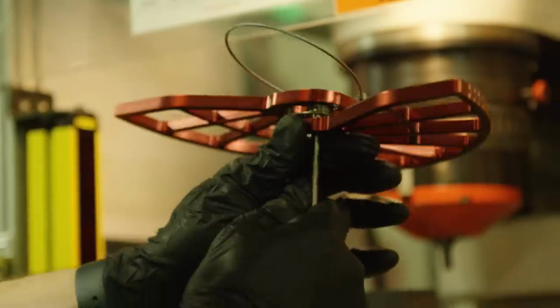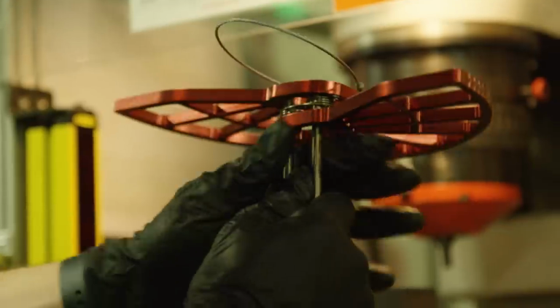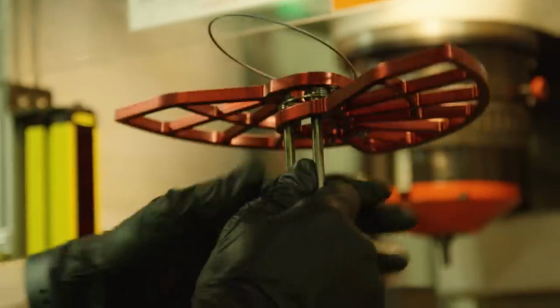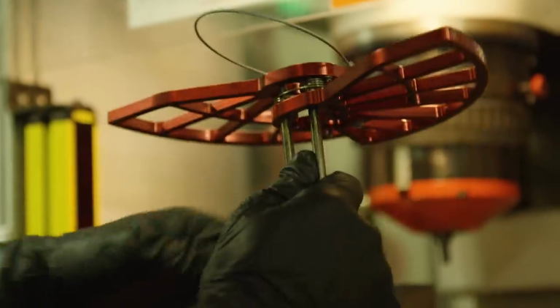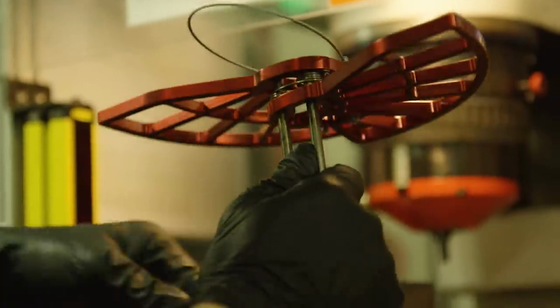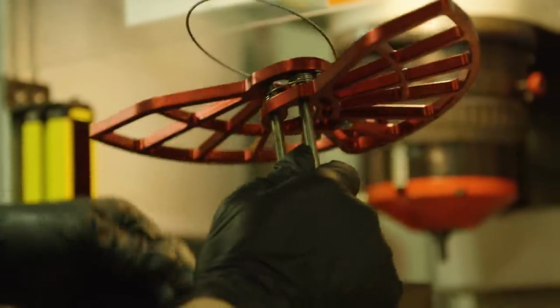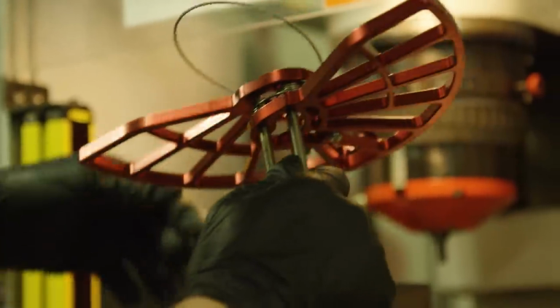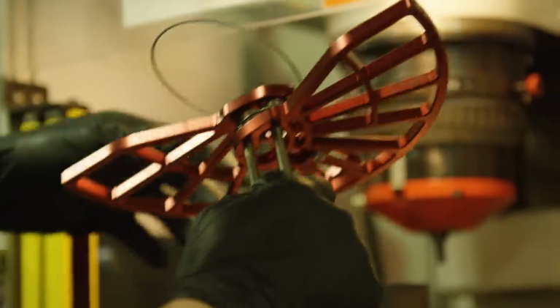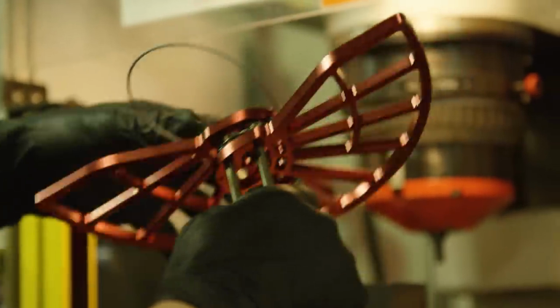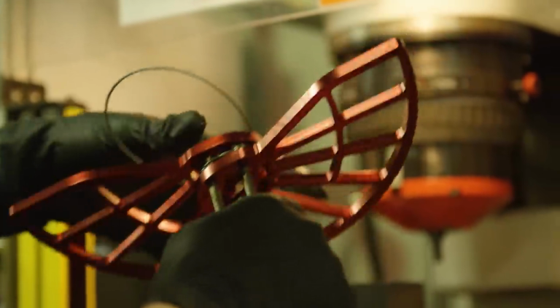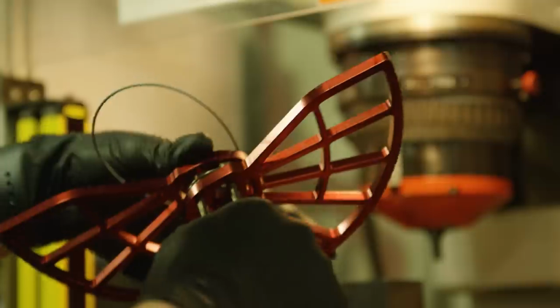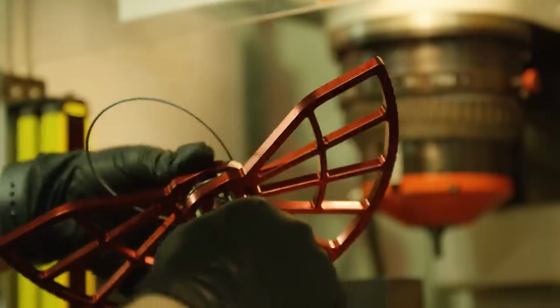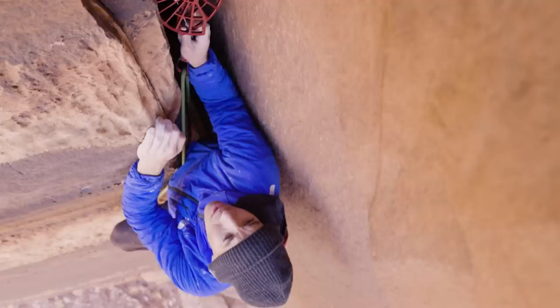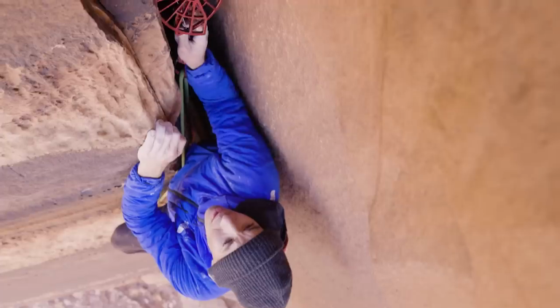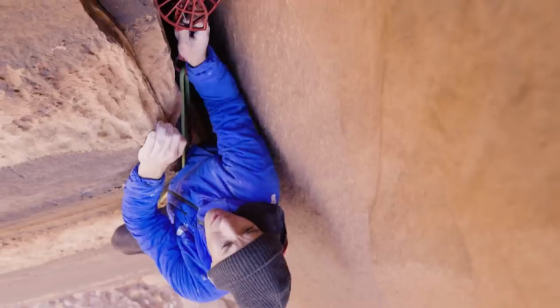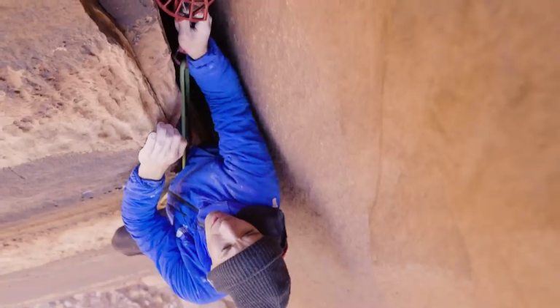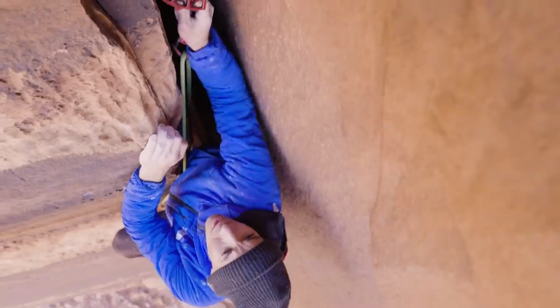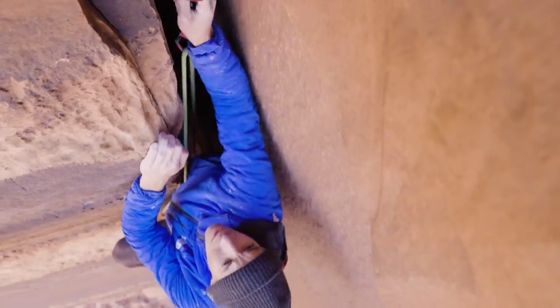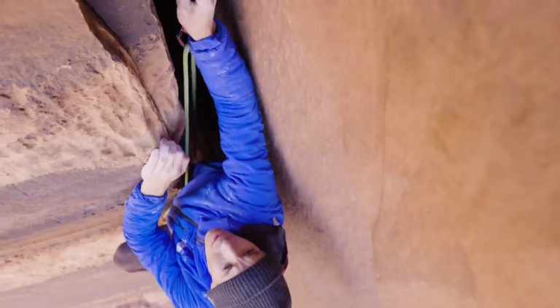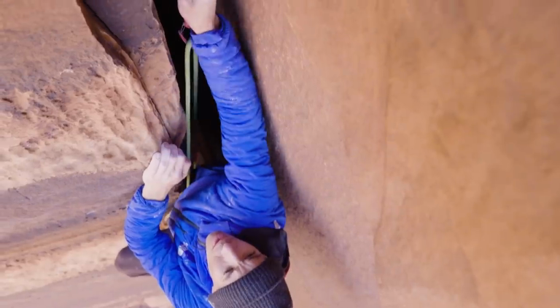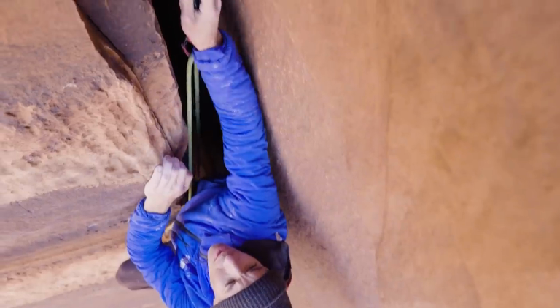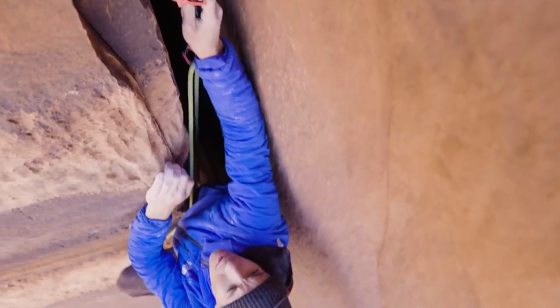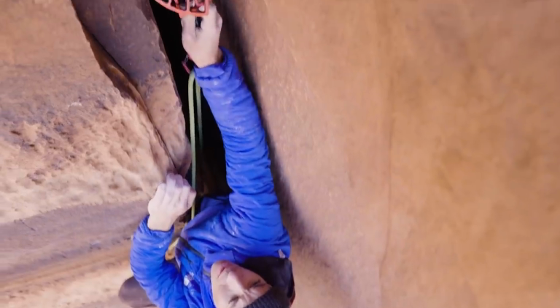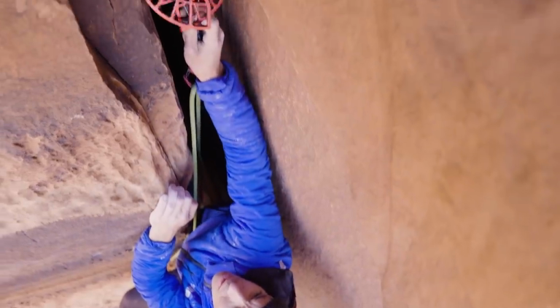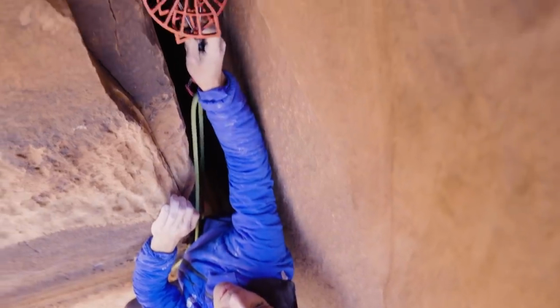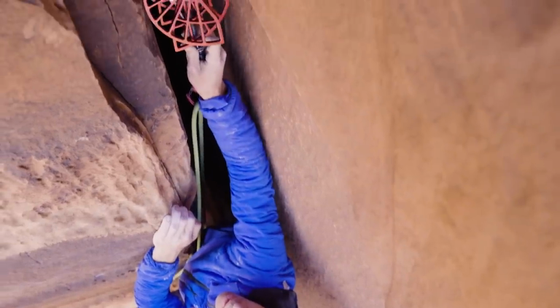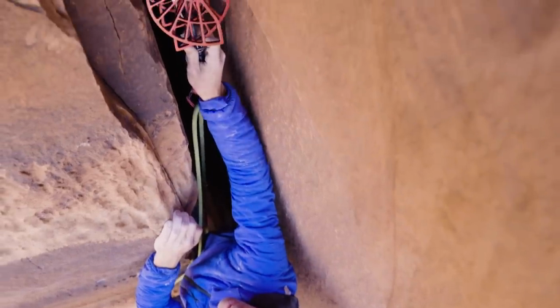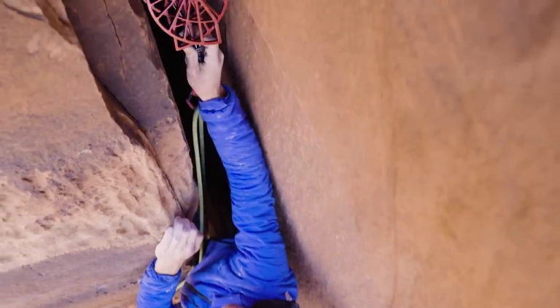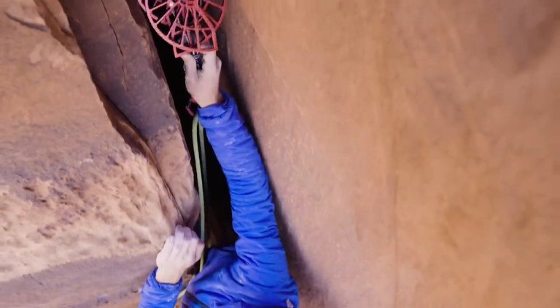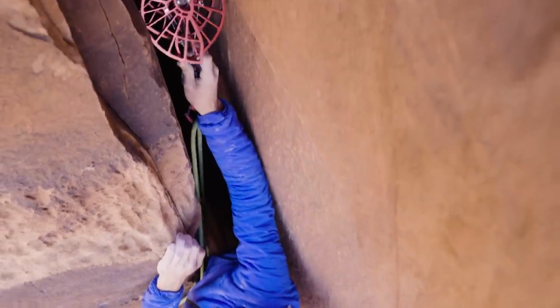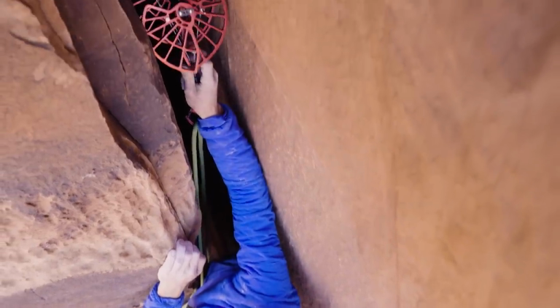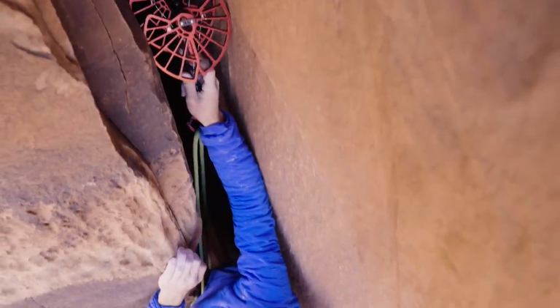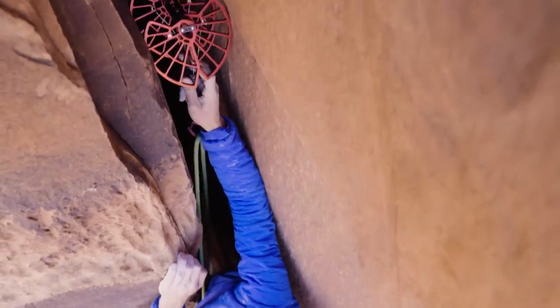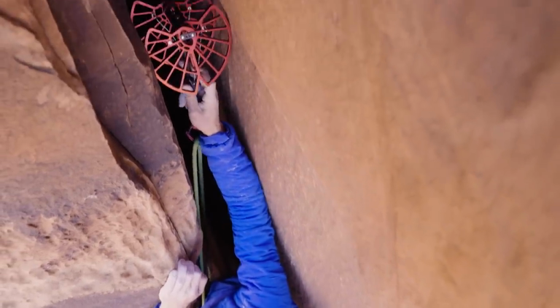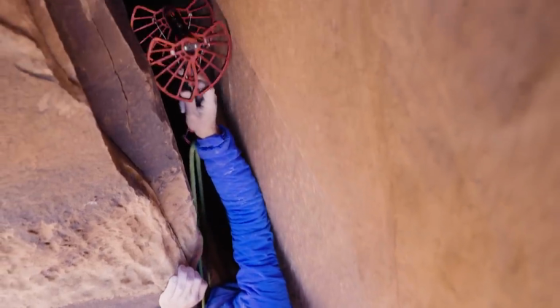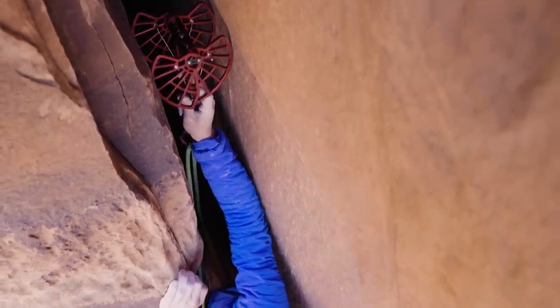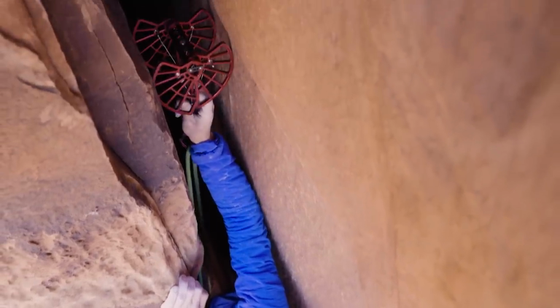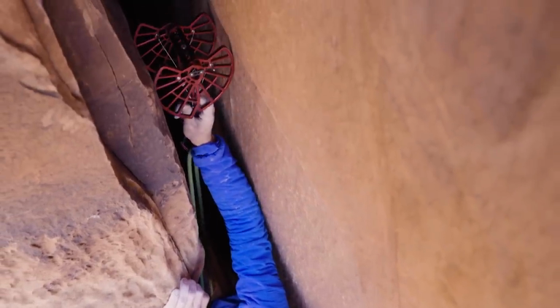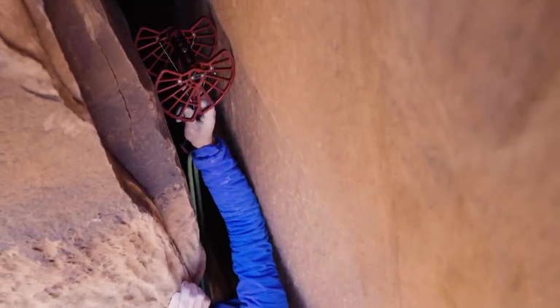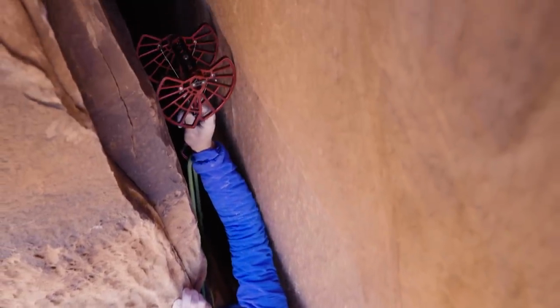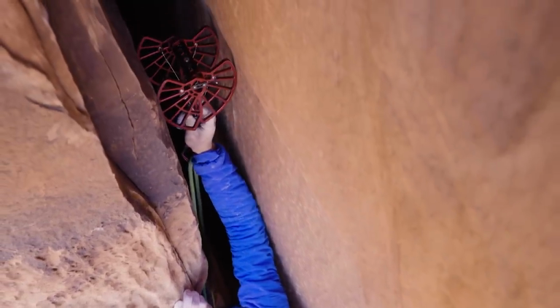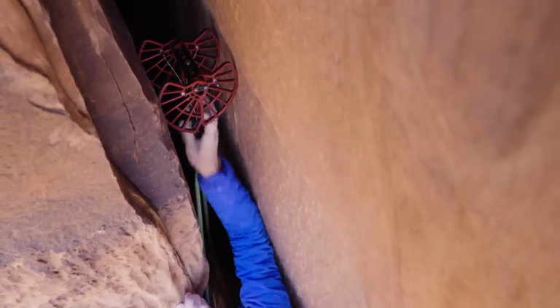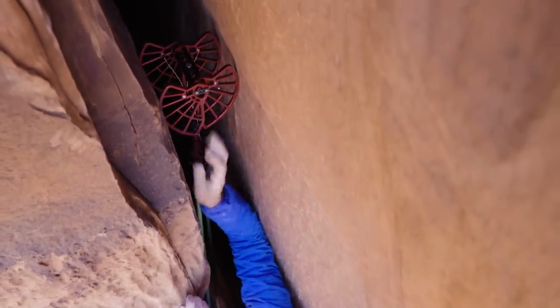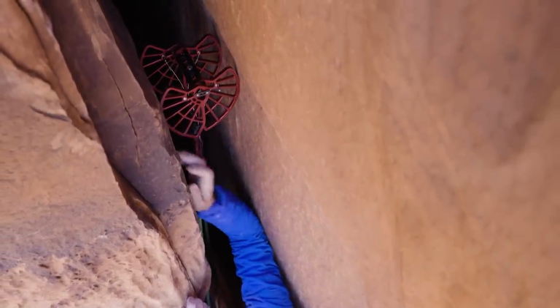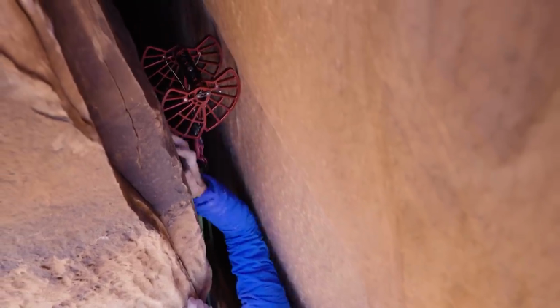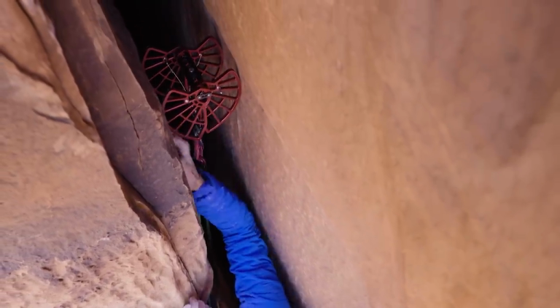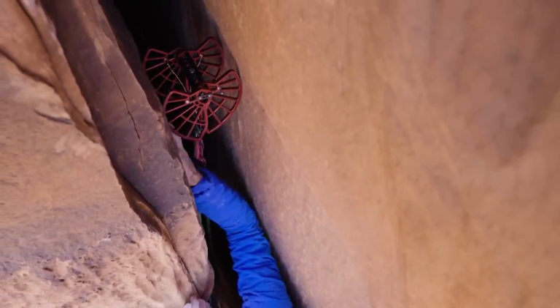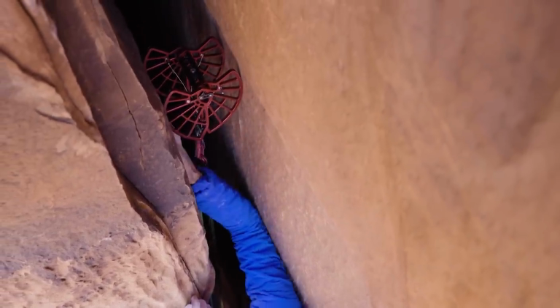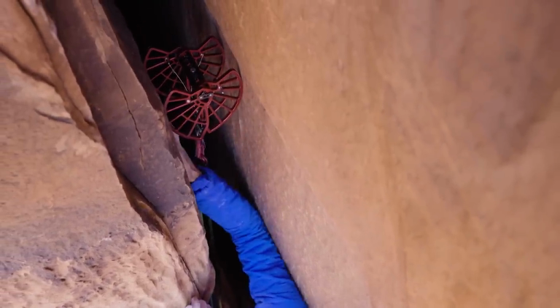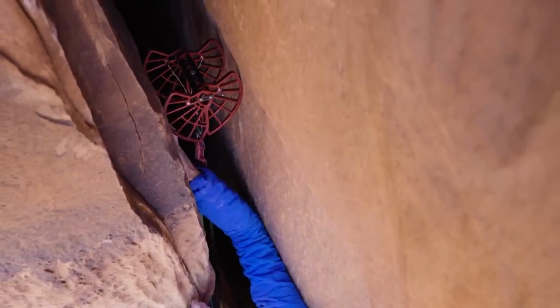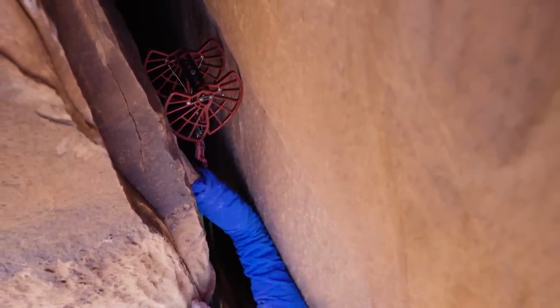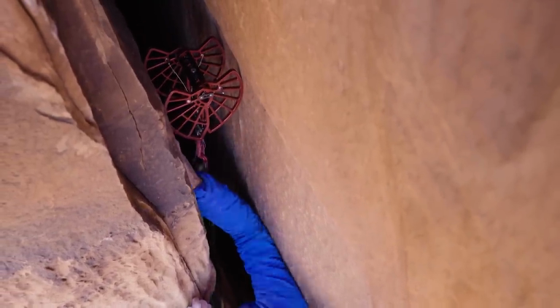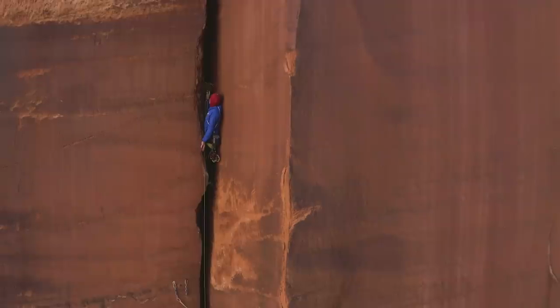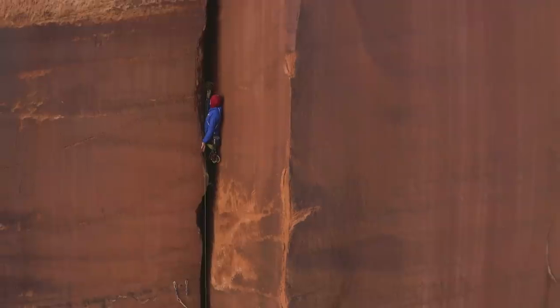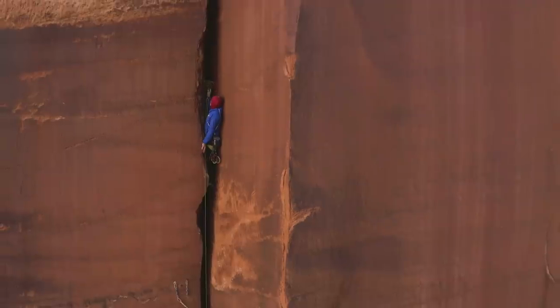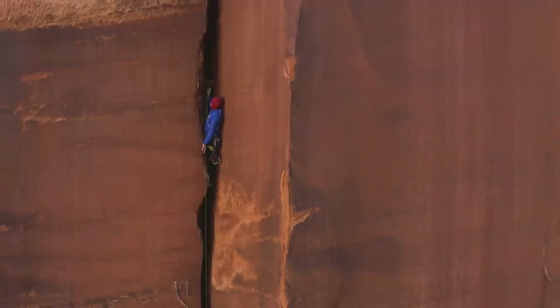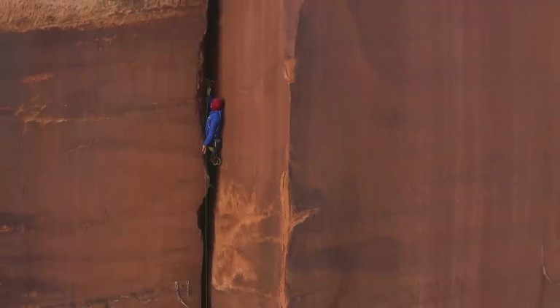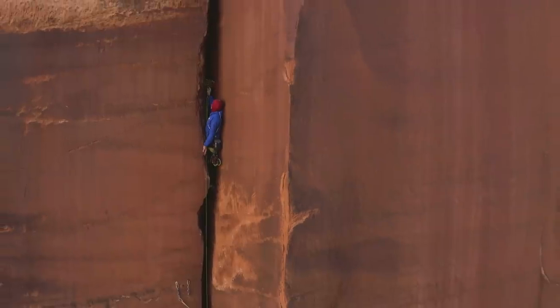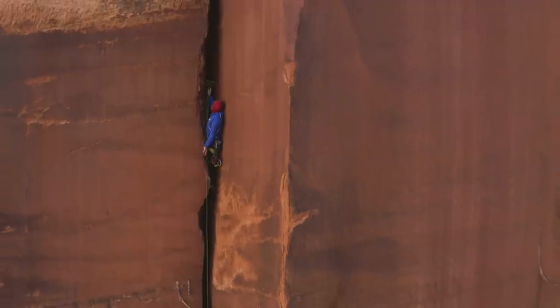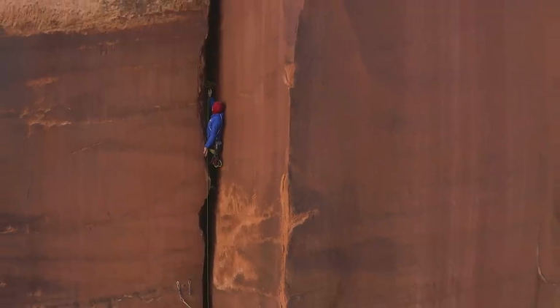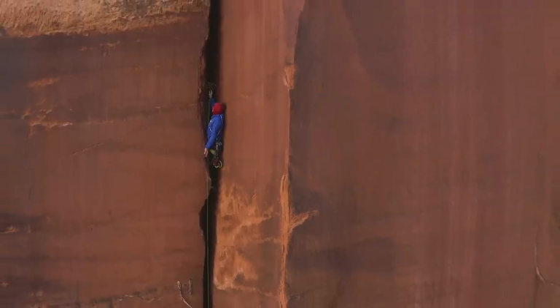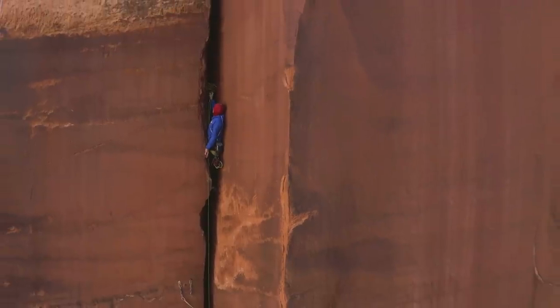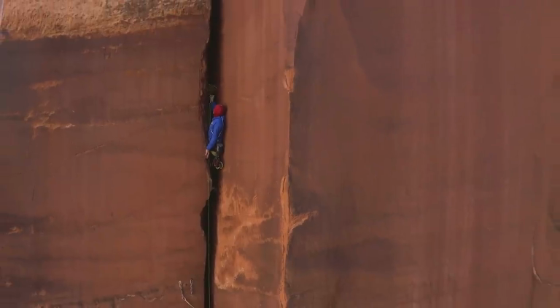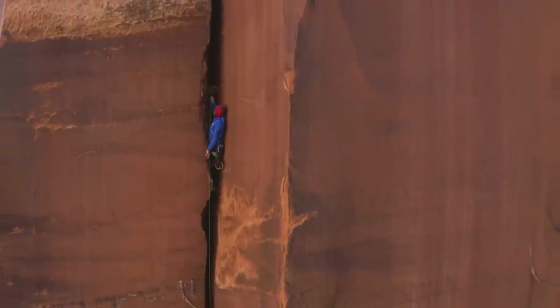You really want these placed nice and even, and just acknowledge that these bigger cams actually have a lower rating than some of the mid sizes like the three, four, and five.